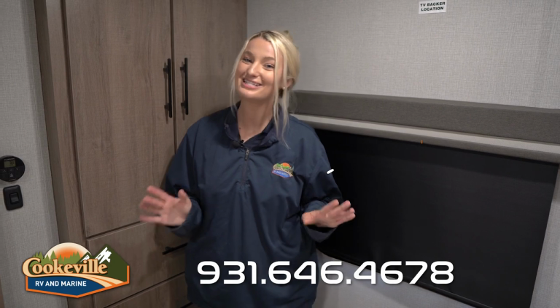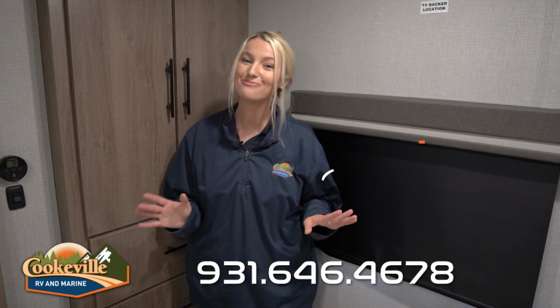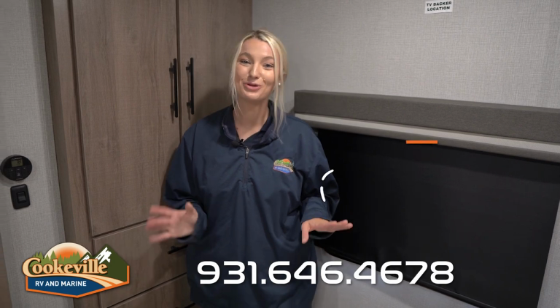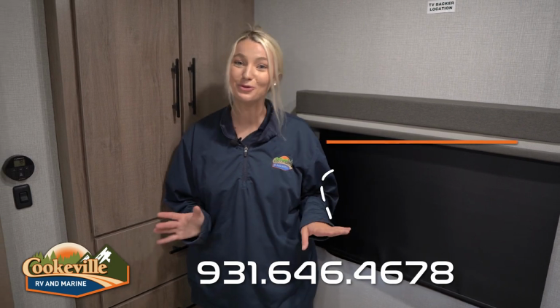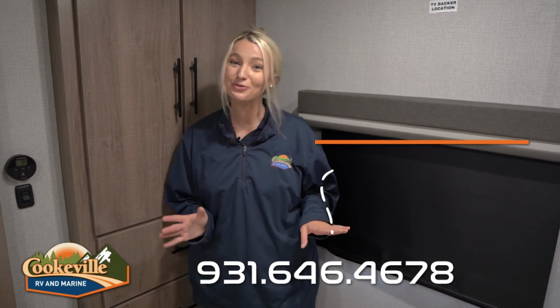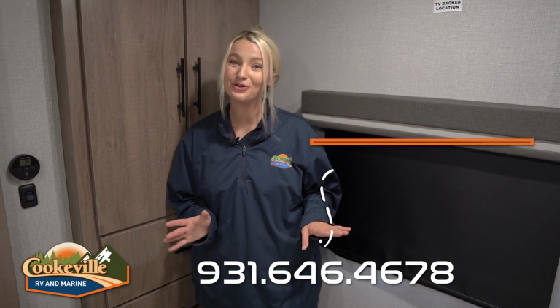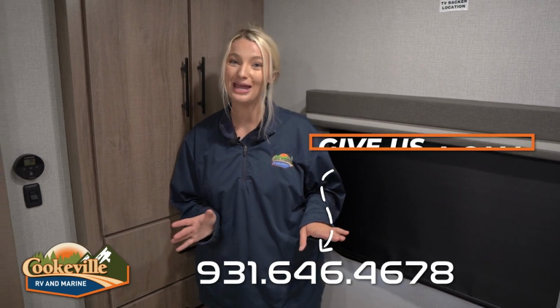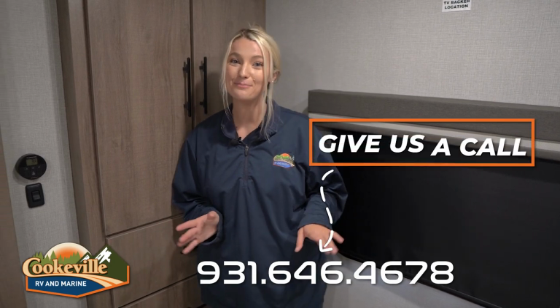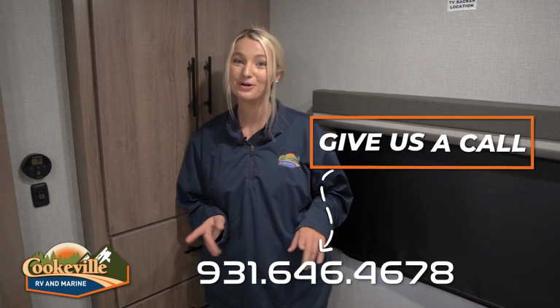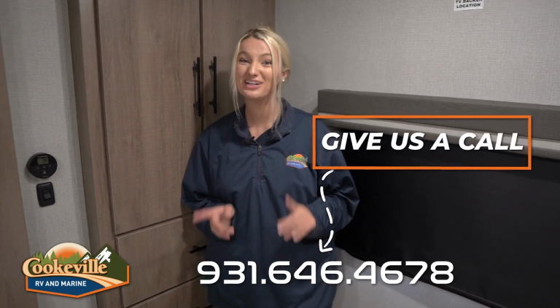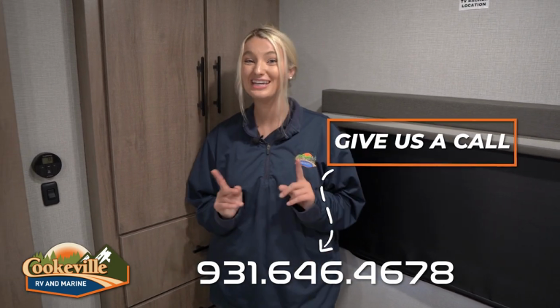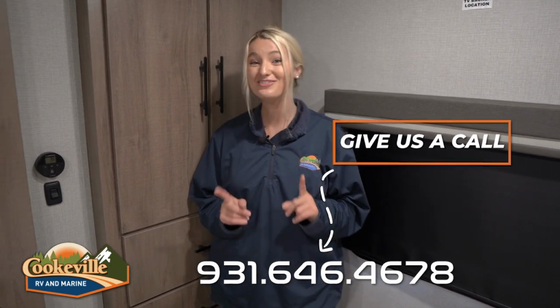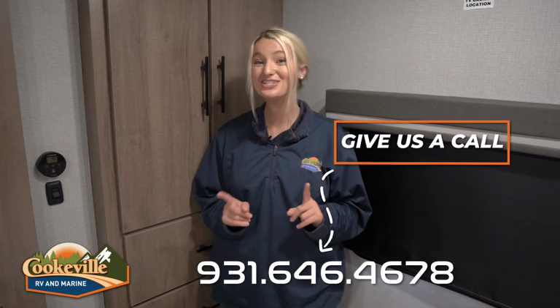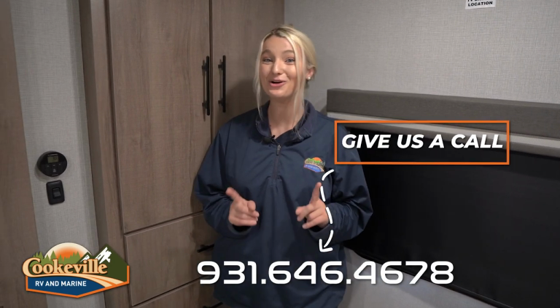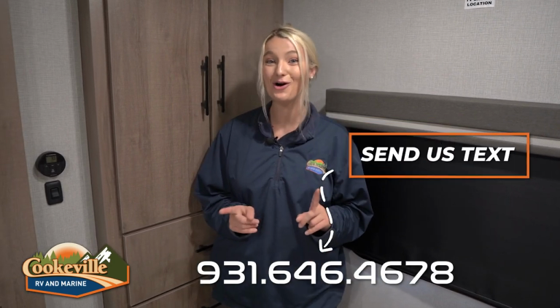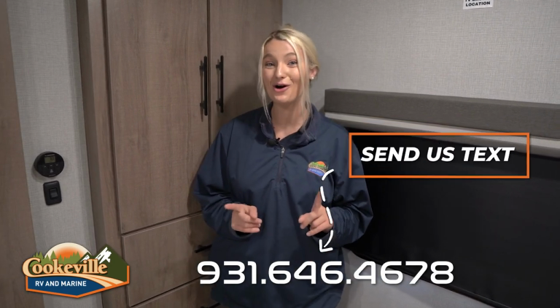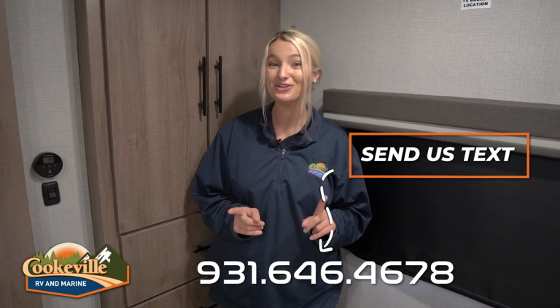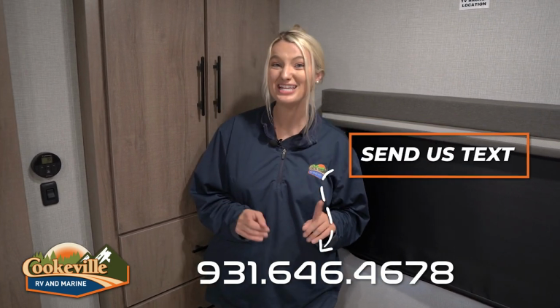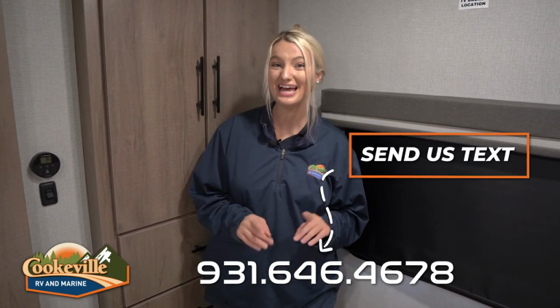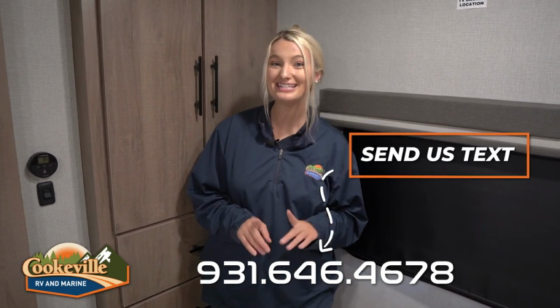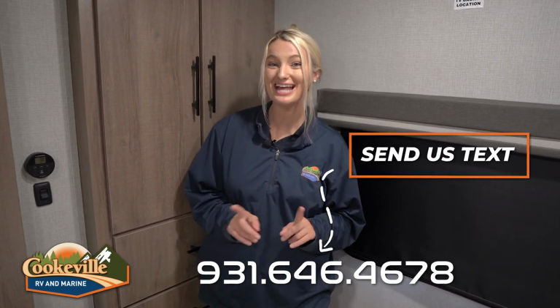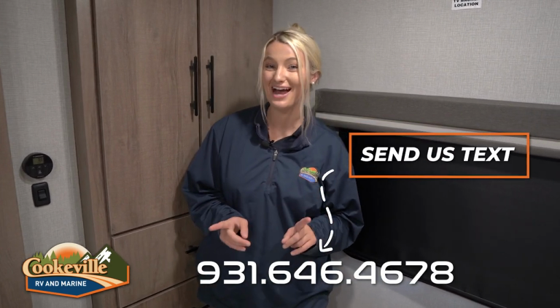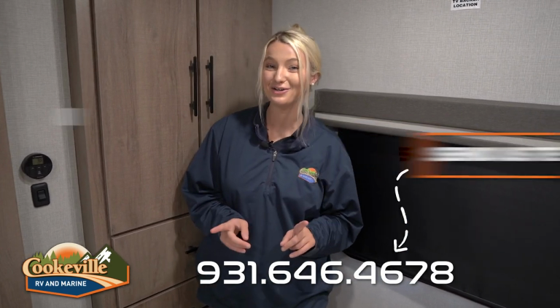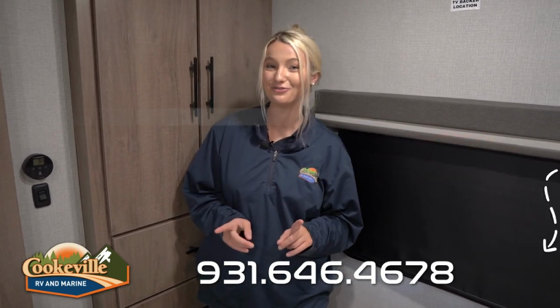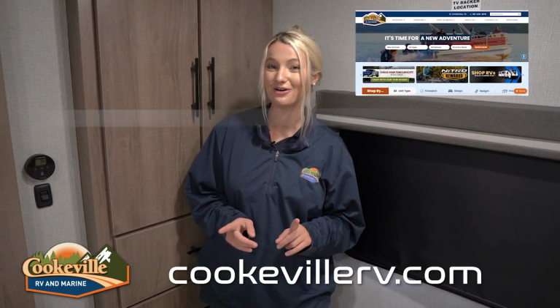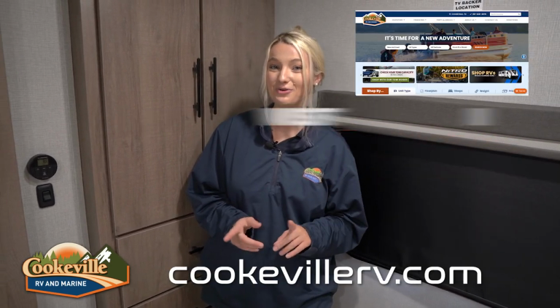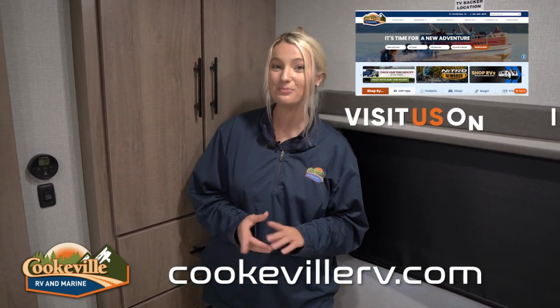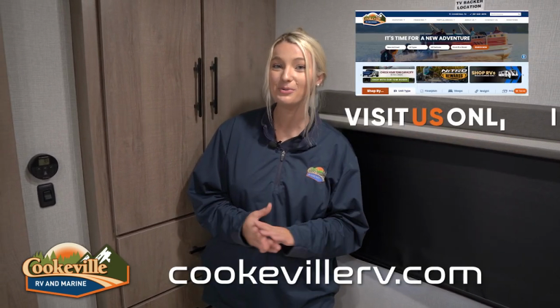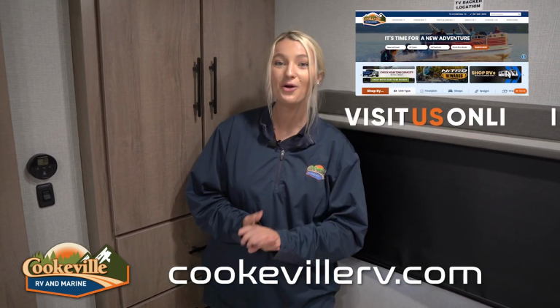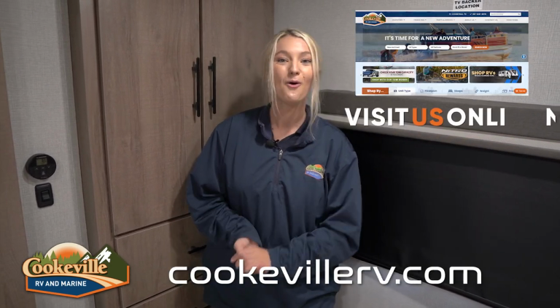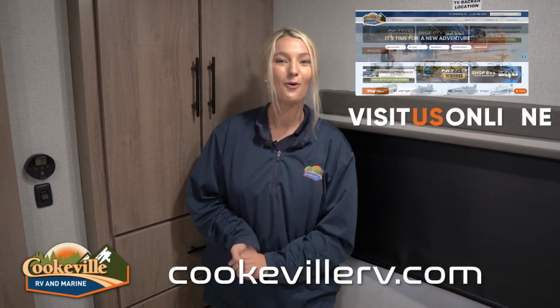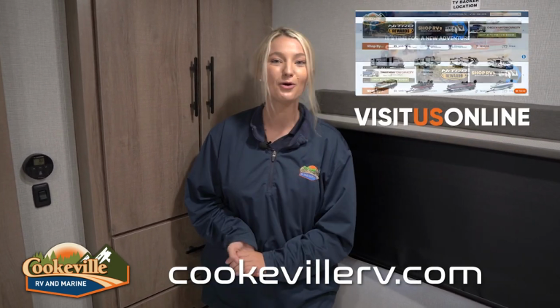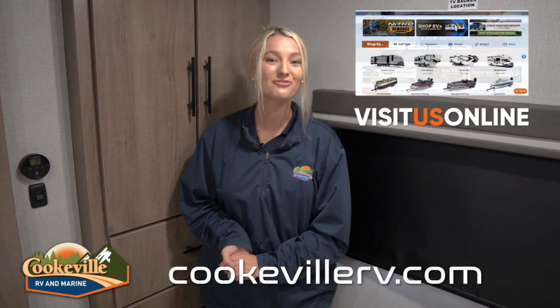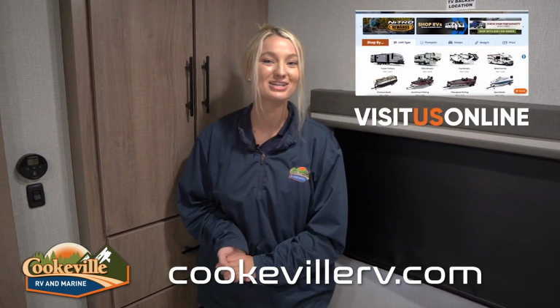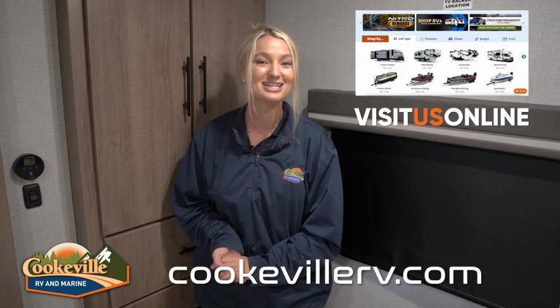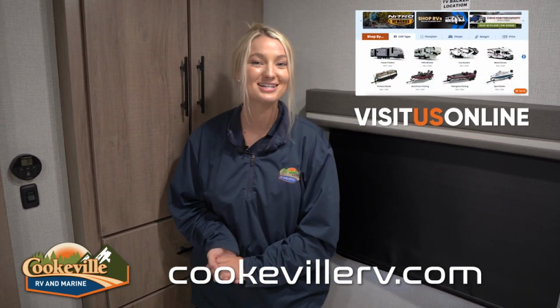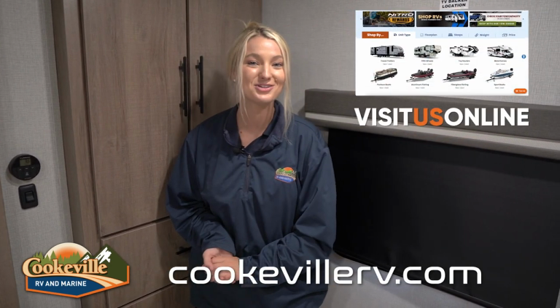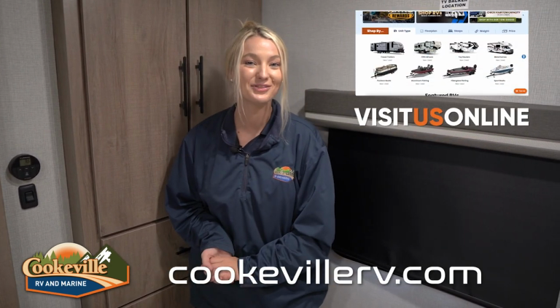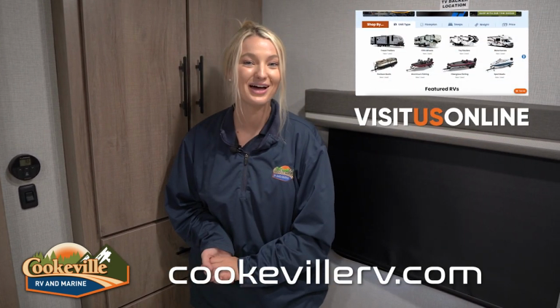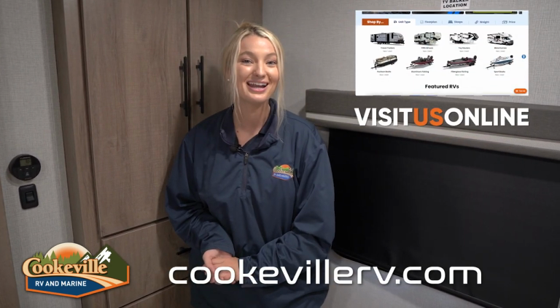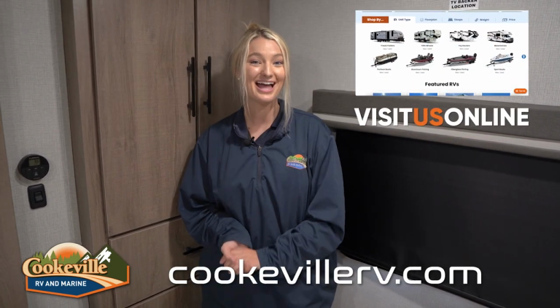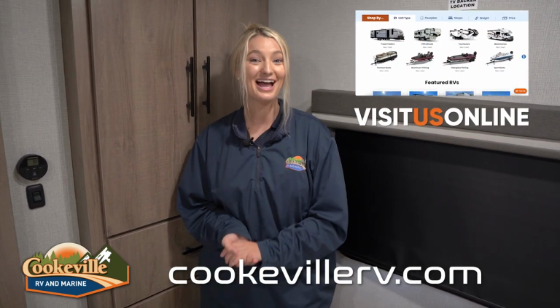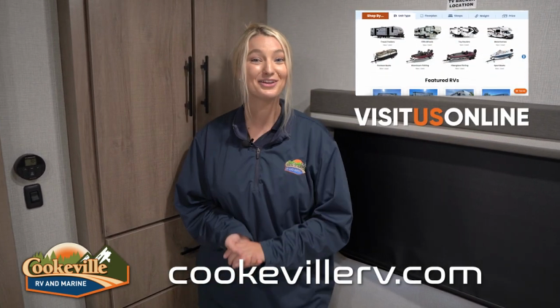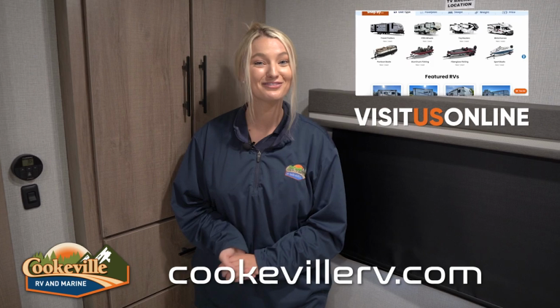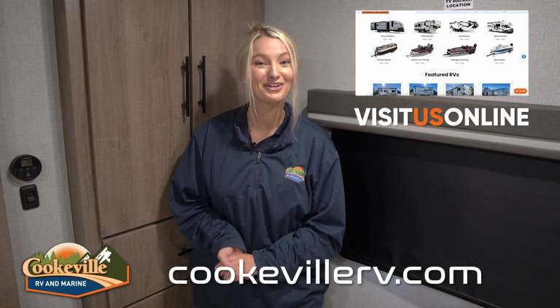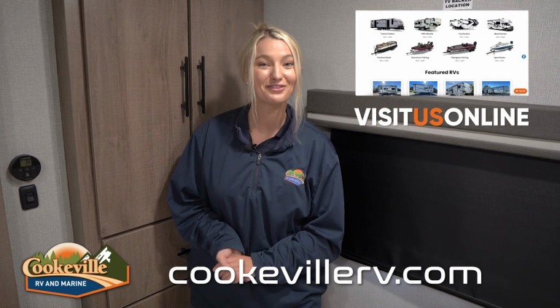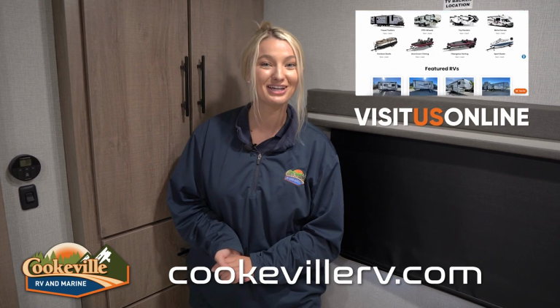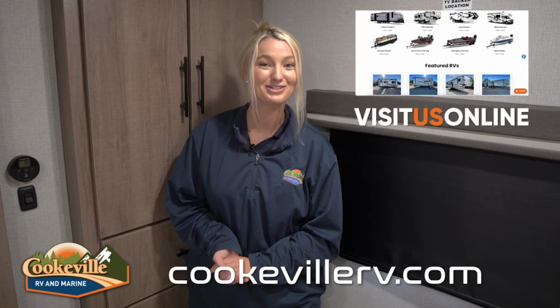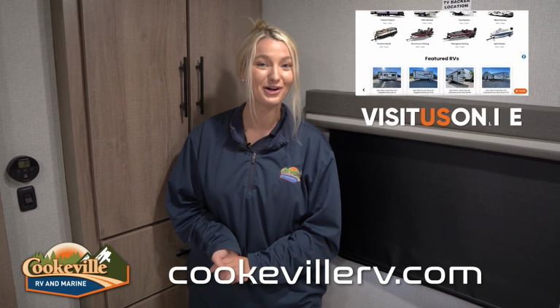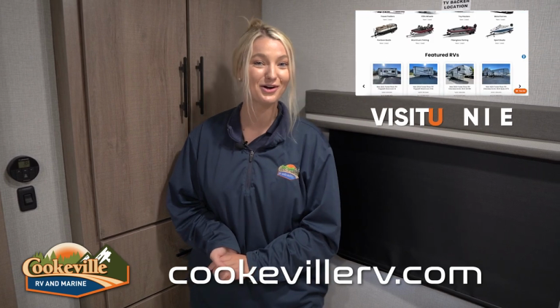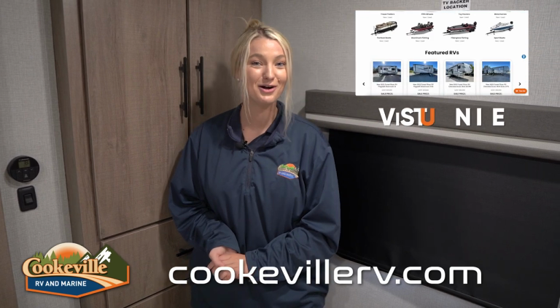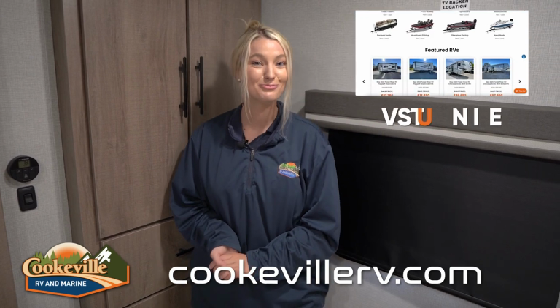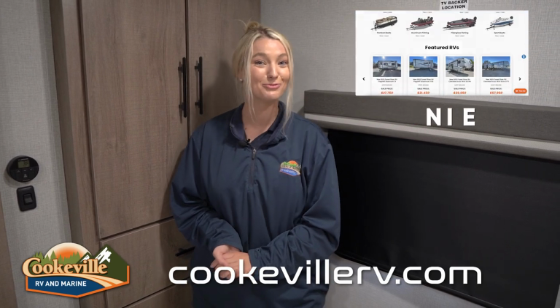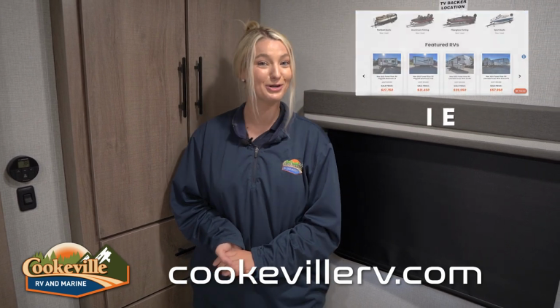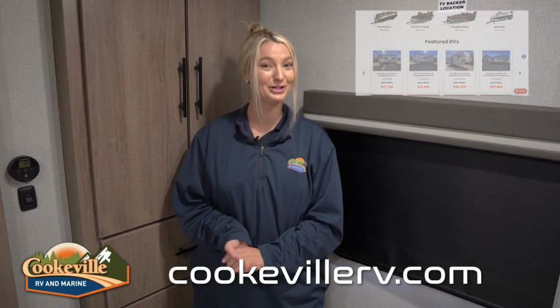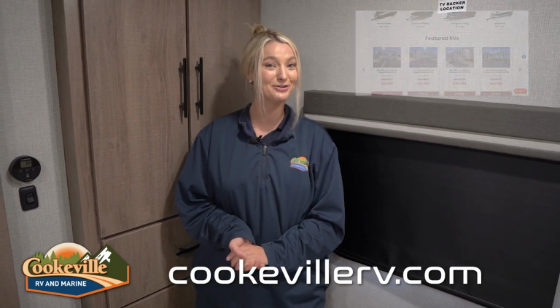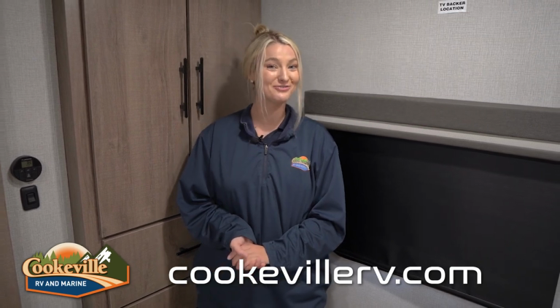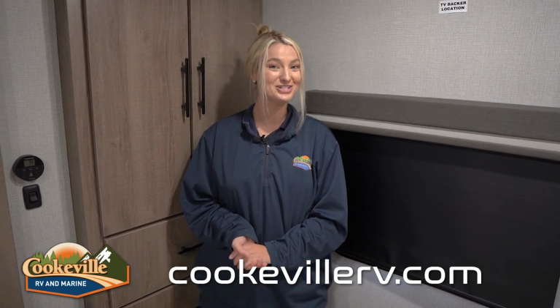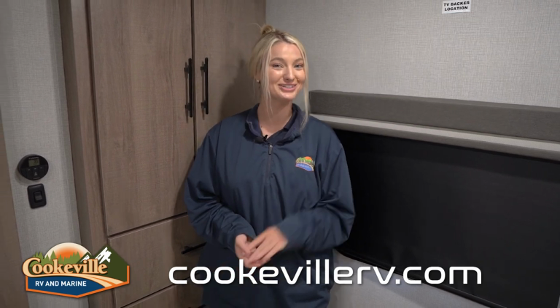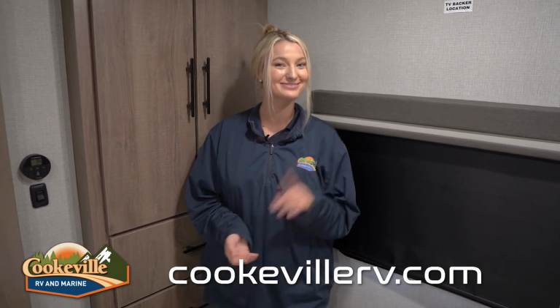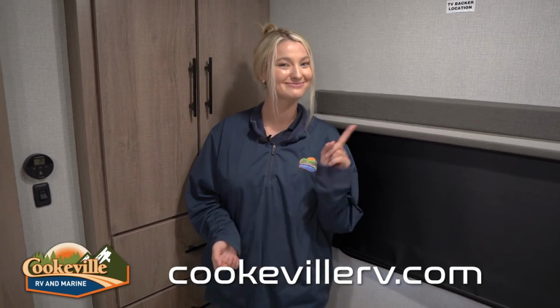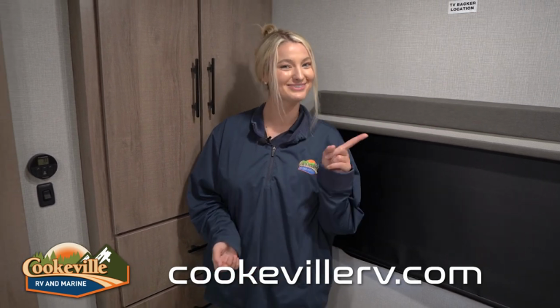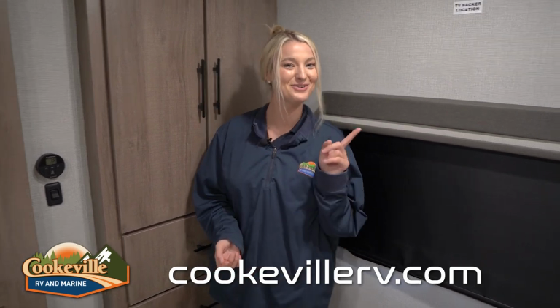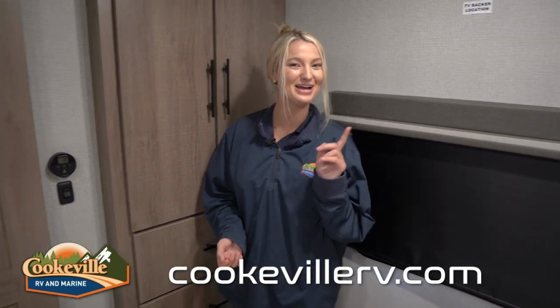If you're interested in this beautiful camper, give us a call or text at our phone number, or visit us online at cookwellrv.com for your adventure away.